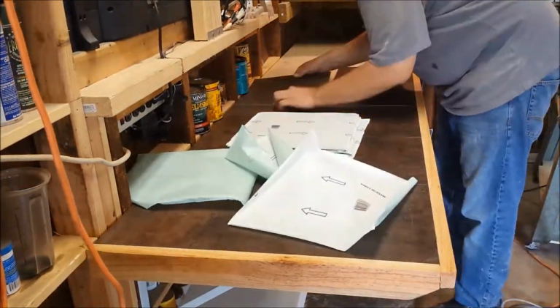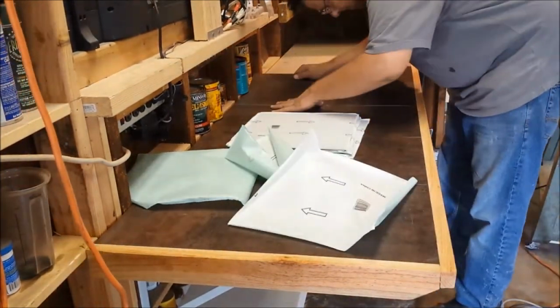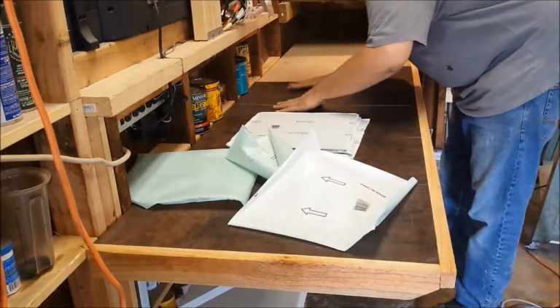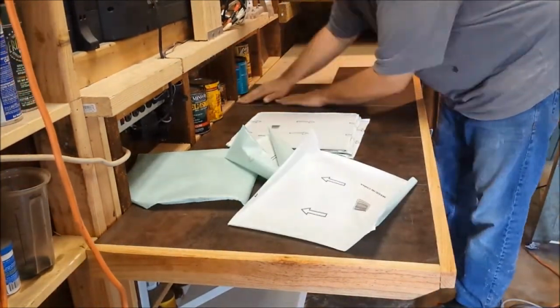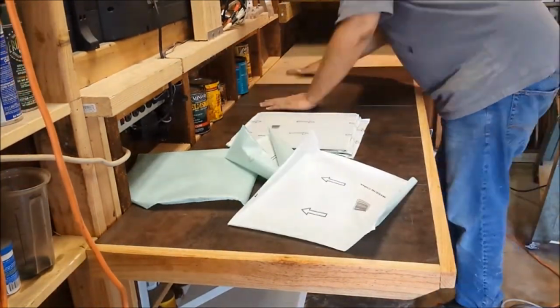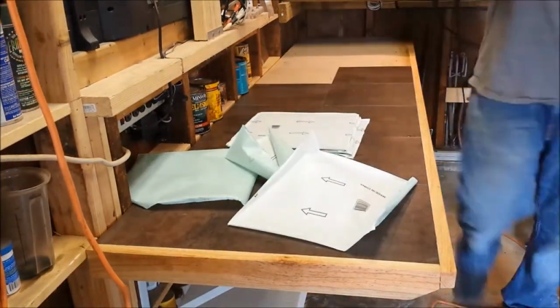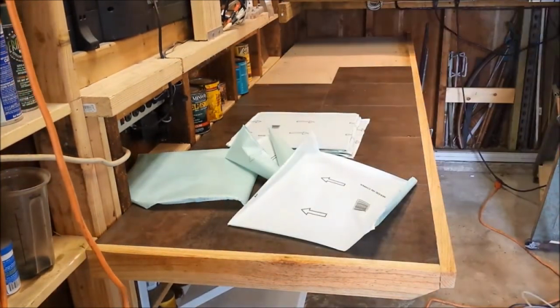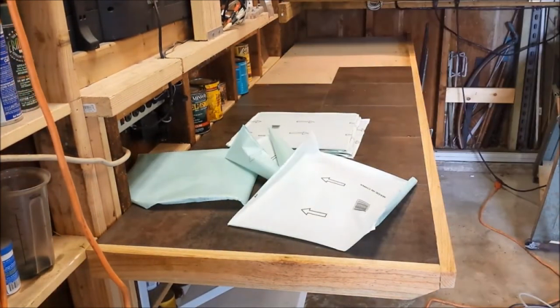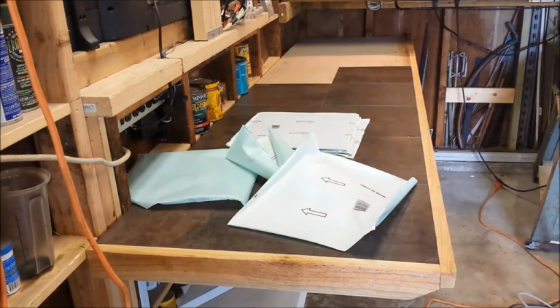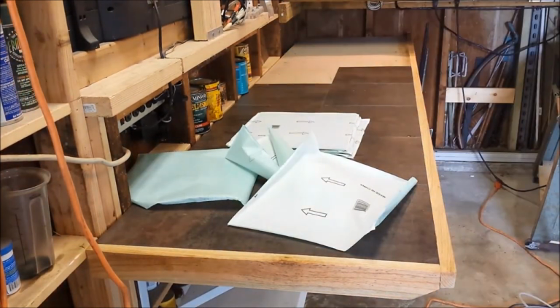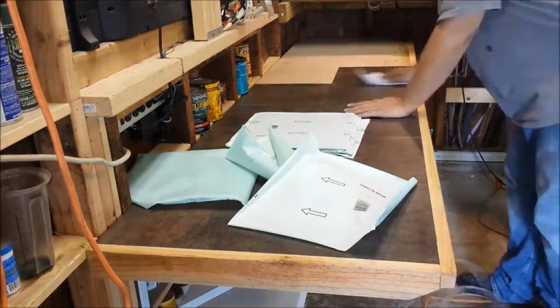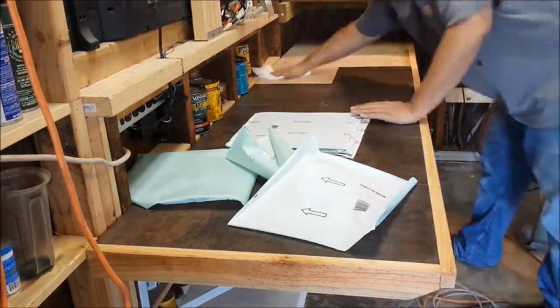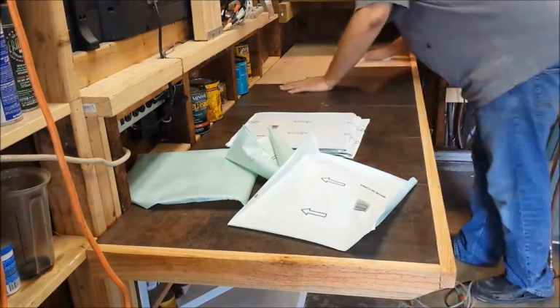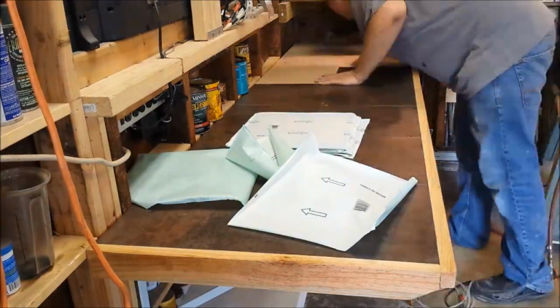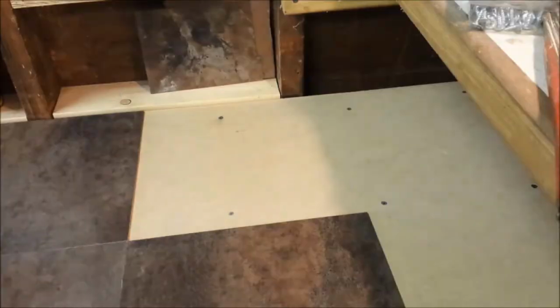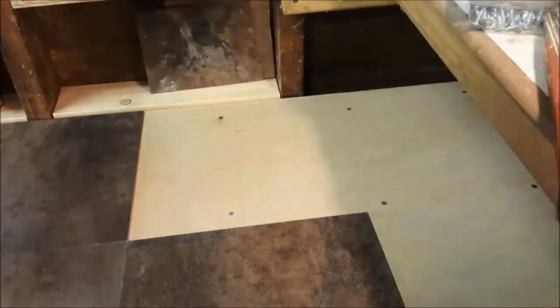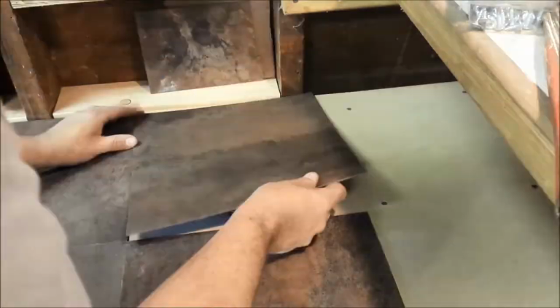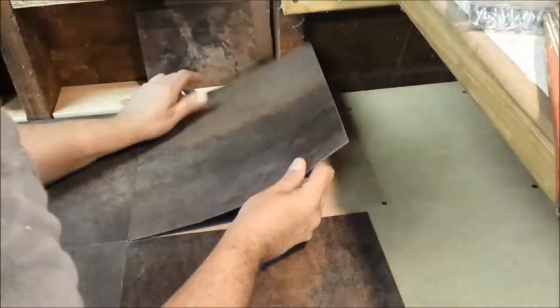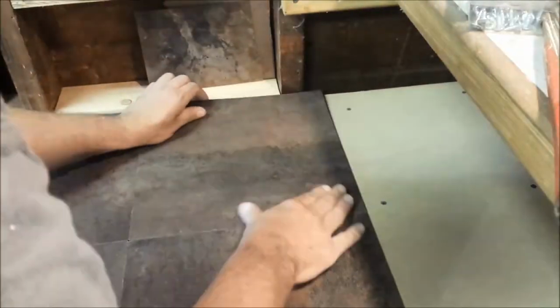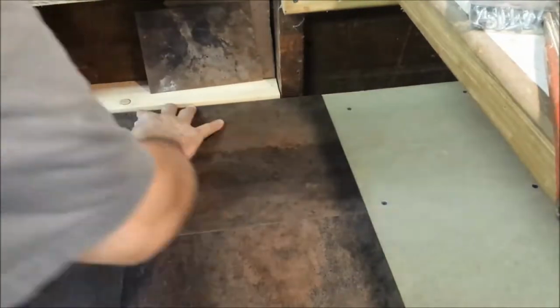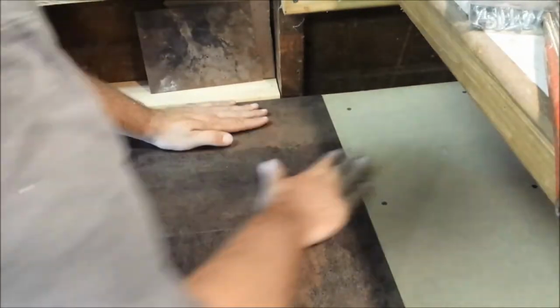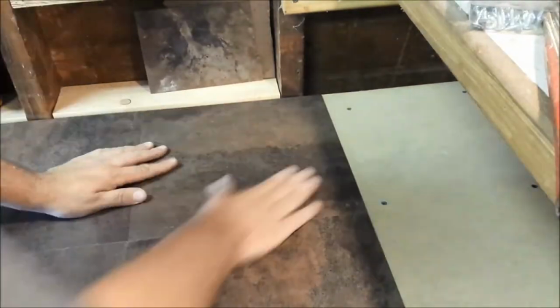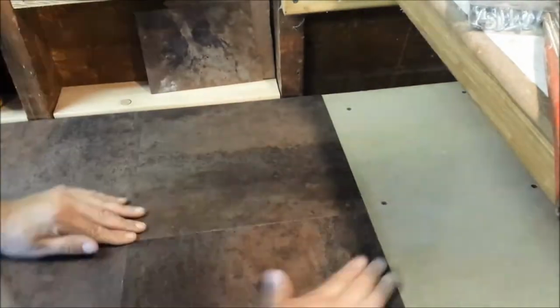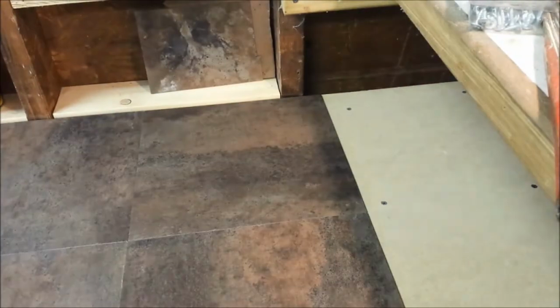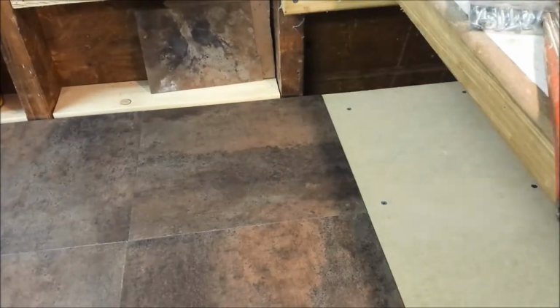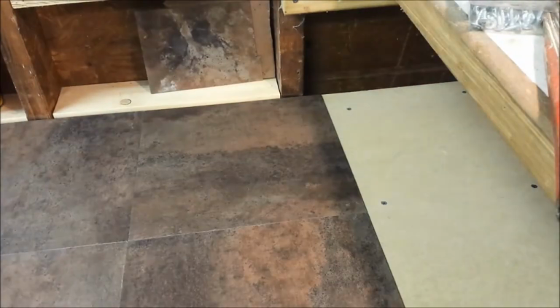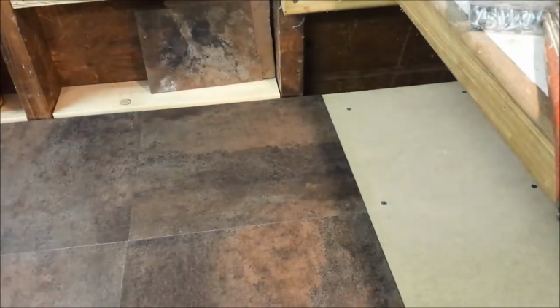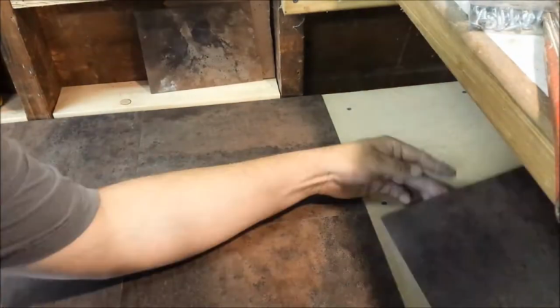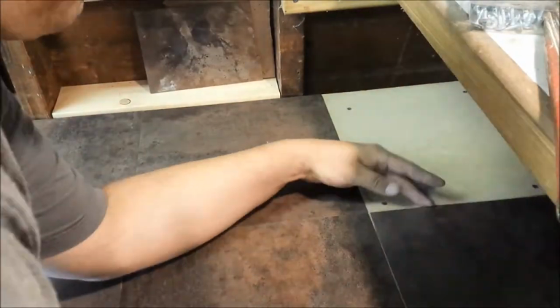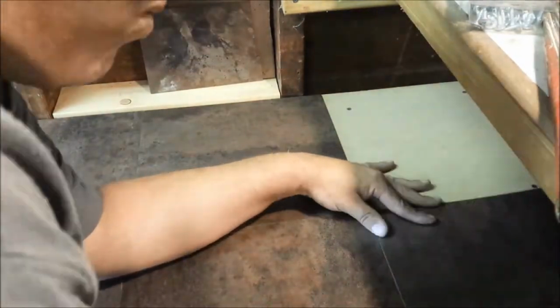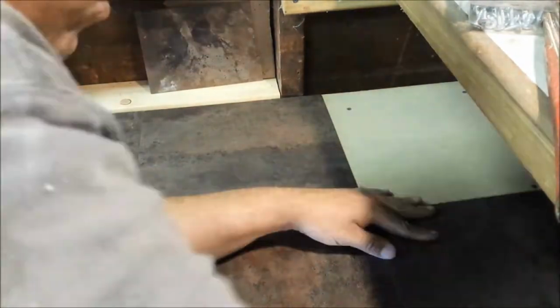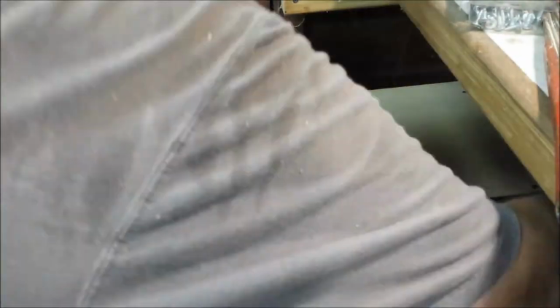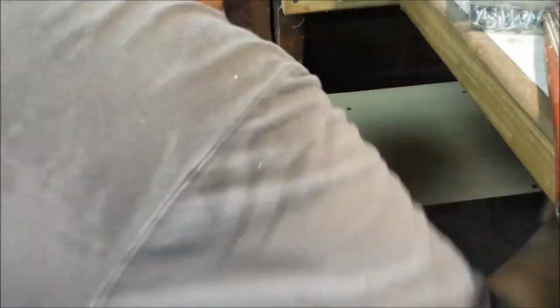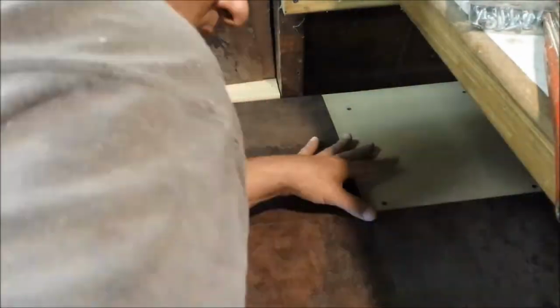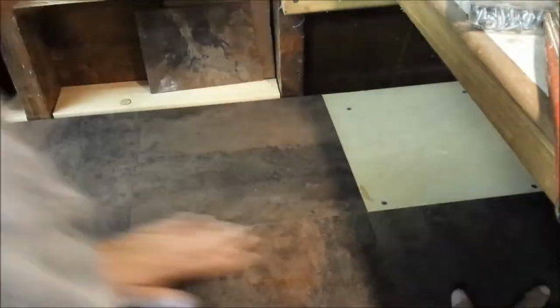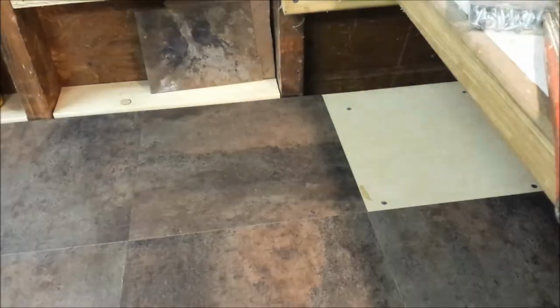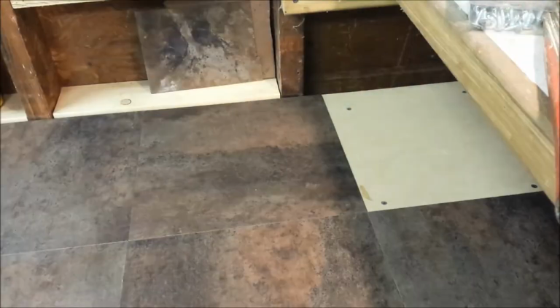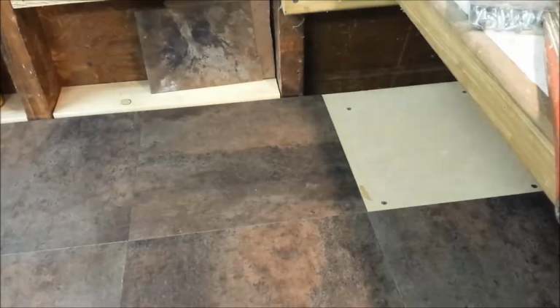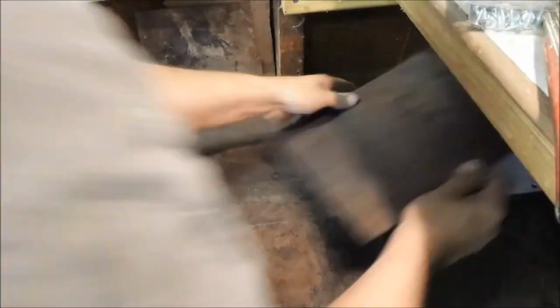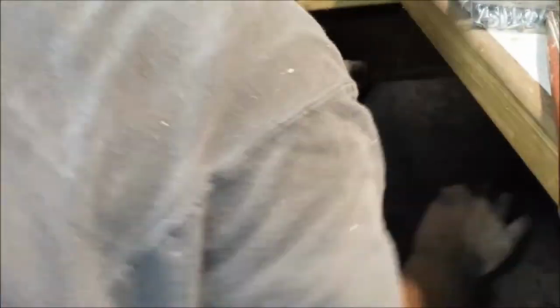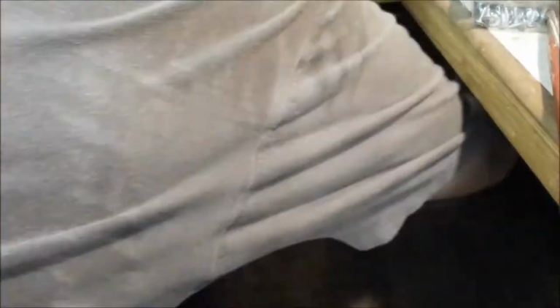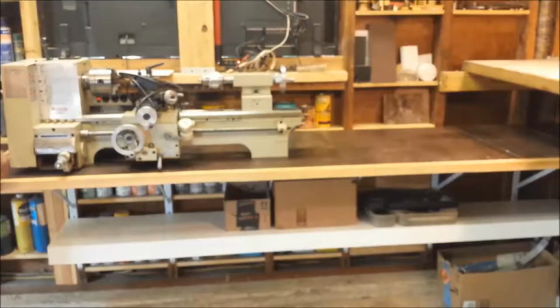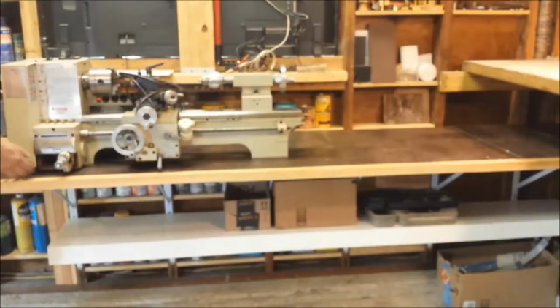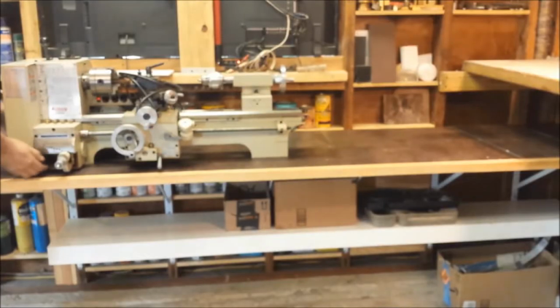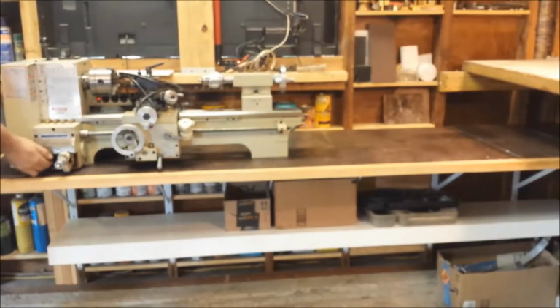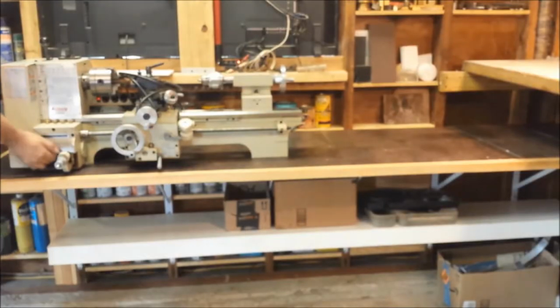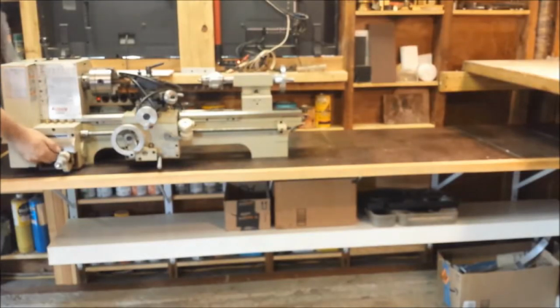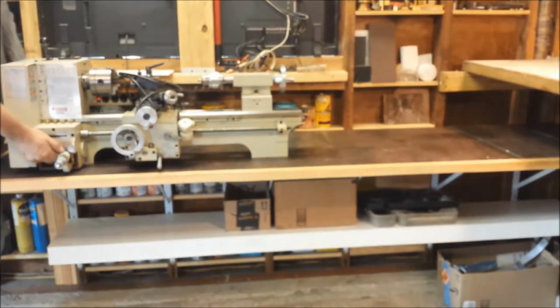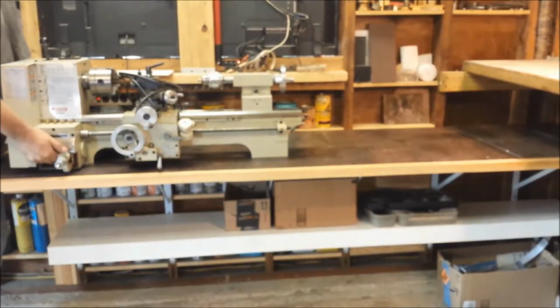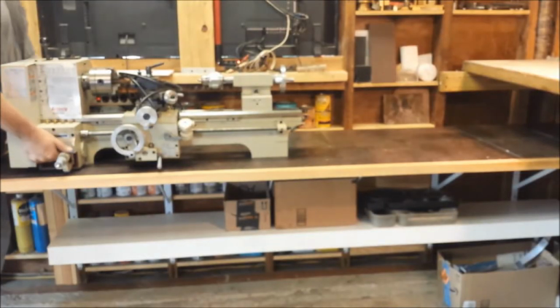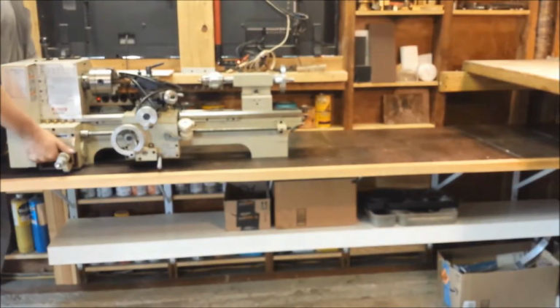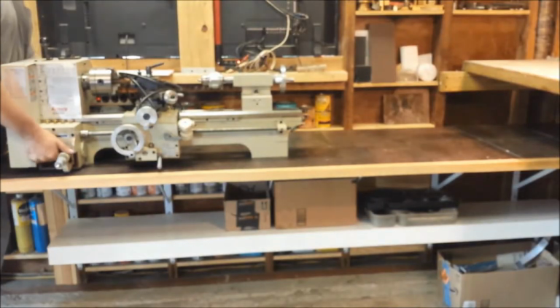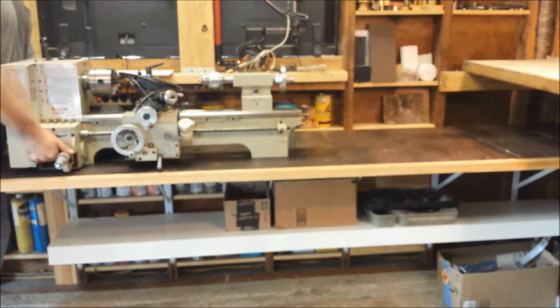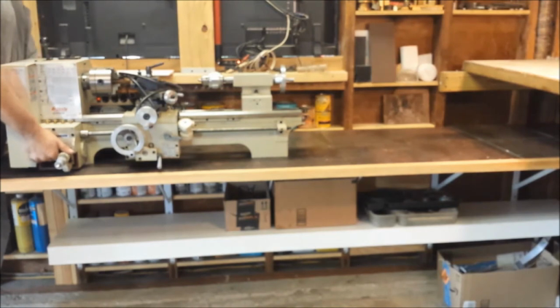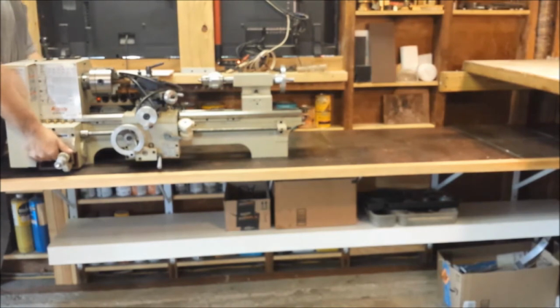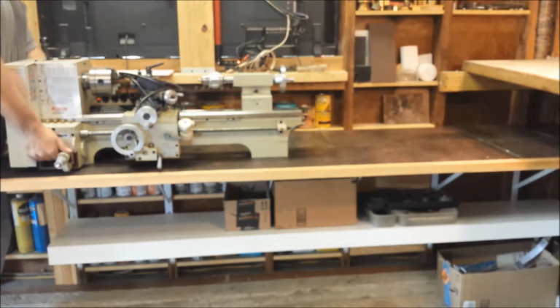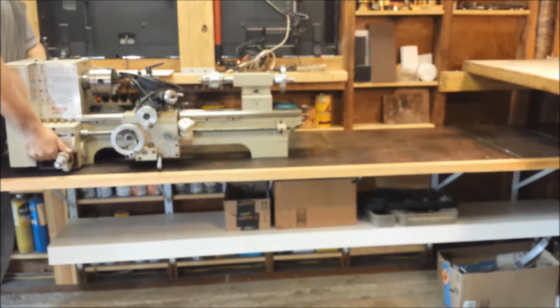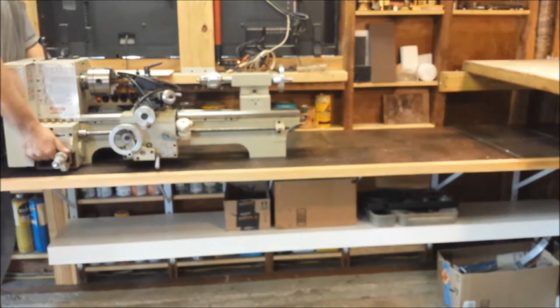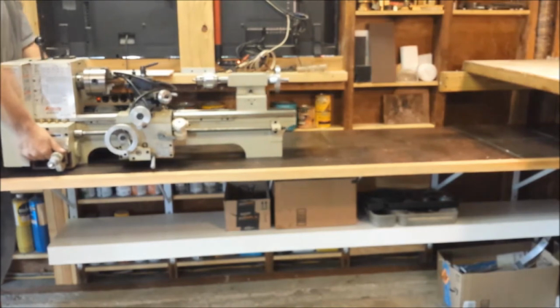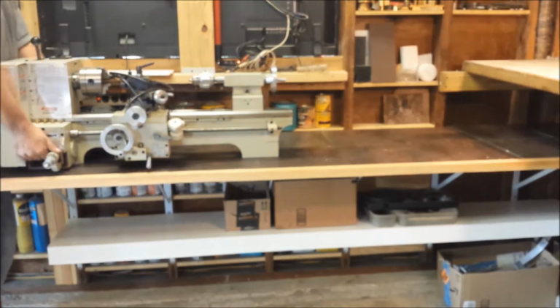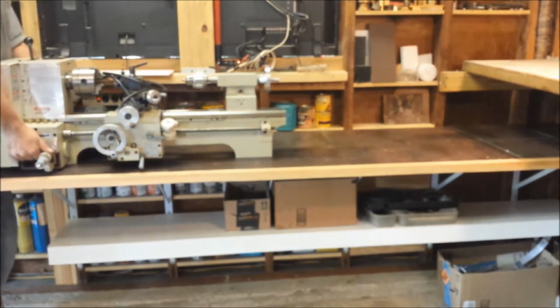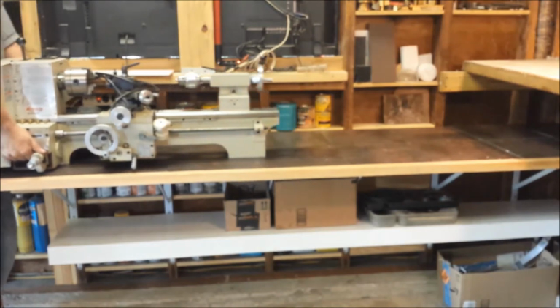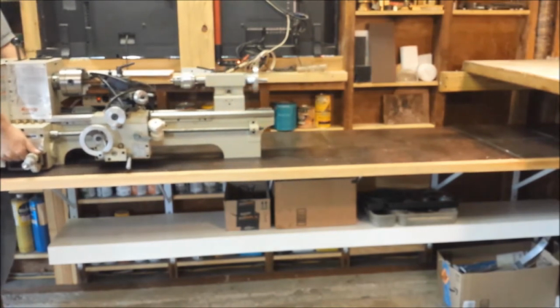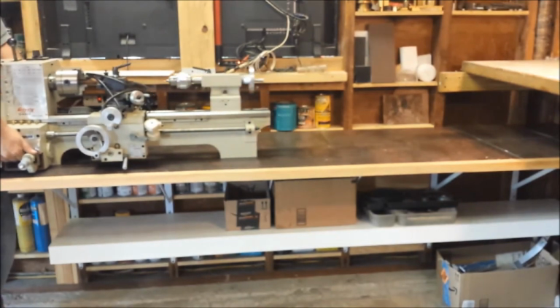And that's it — now you have a nice custom sized tabletop. As soon as the table is done, I'm going to go ahead and put it to use.